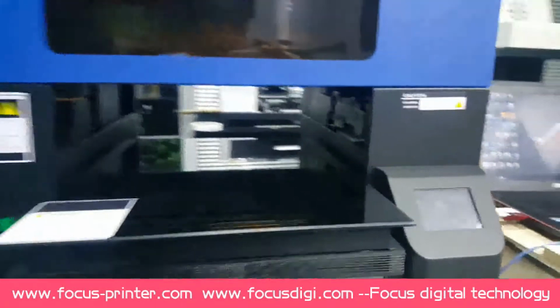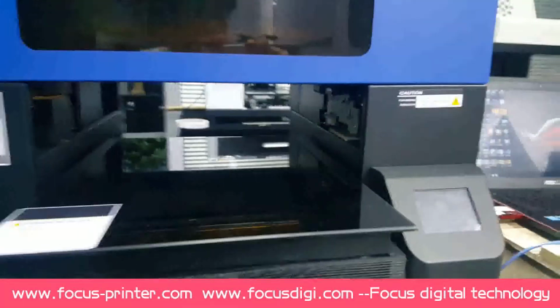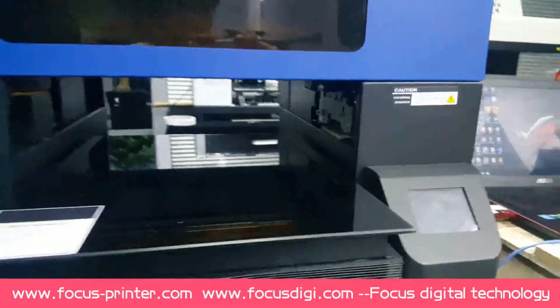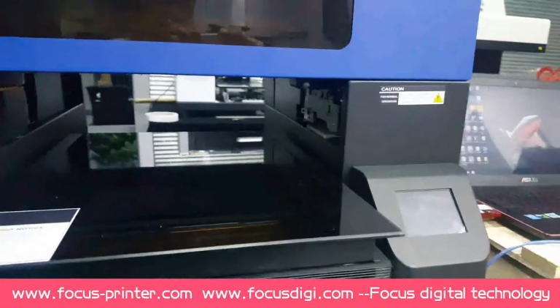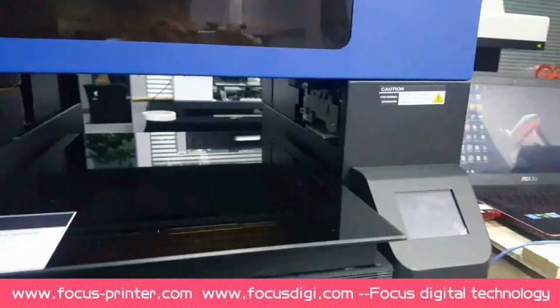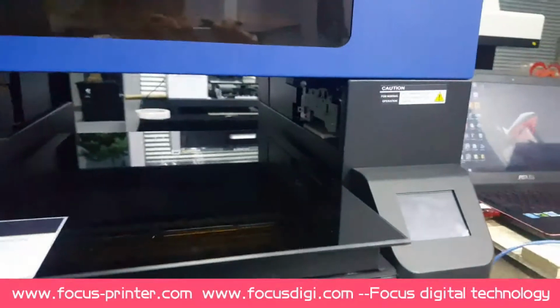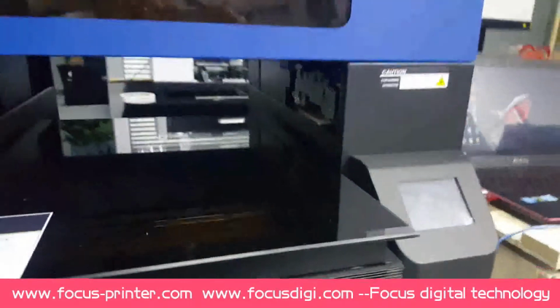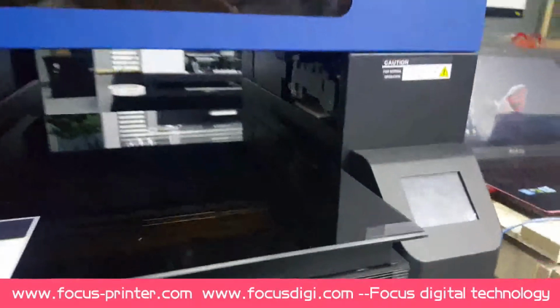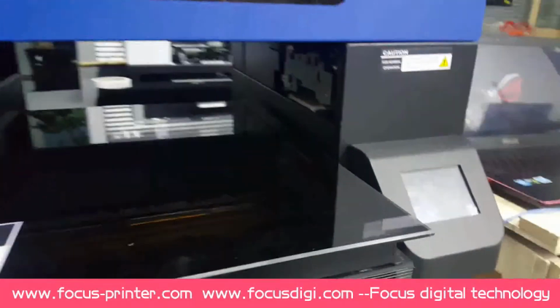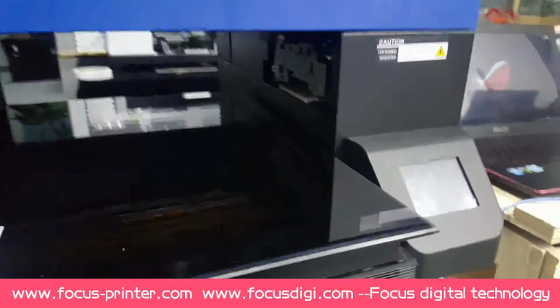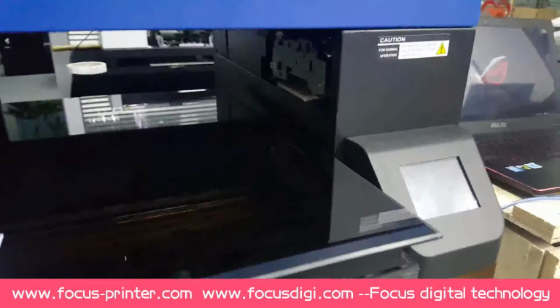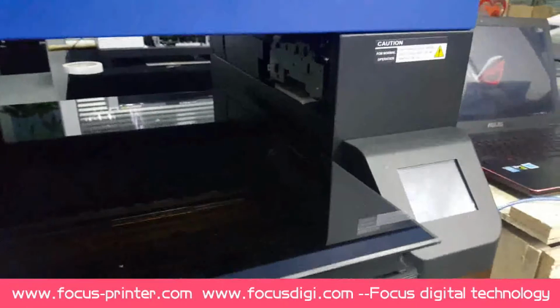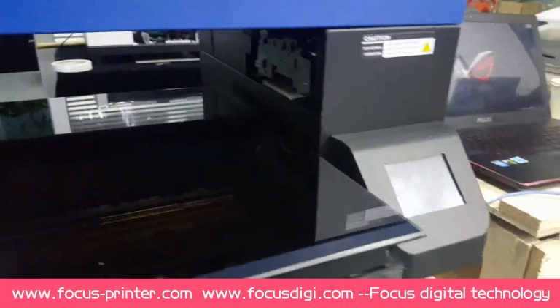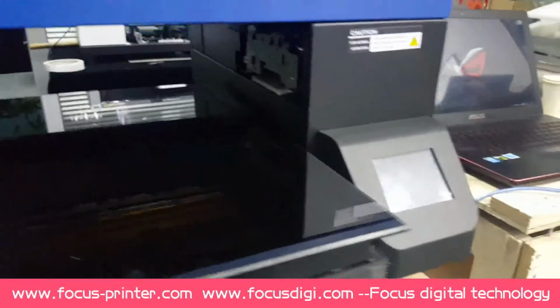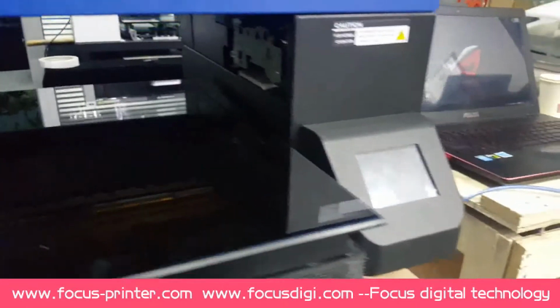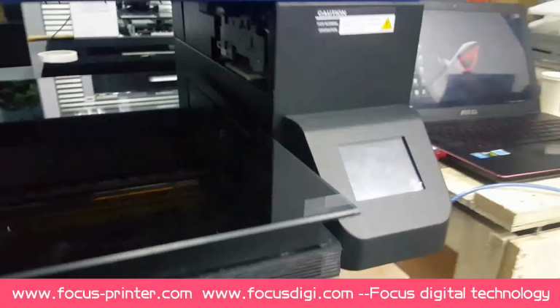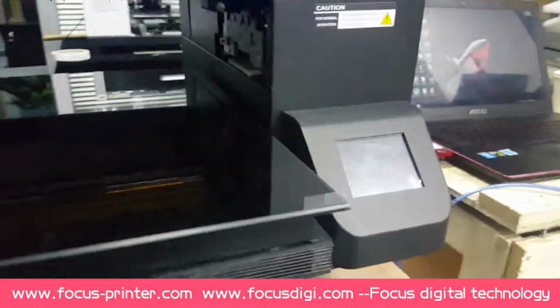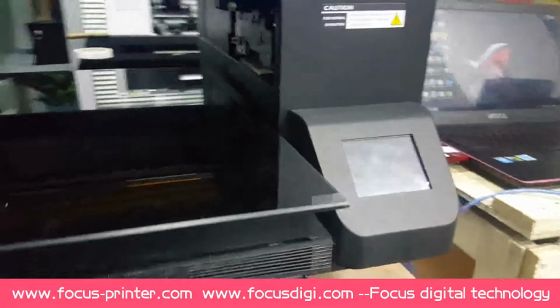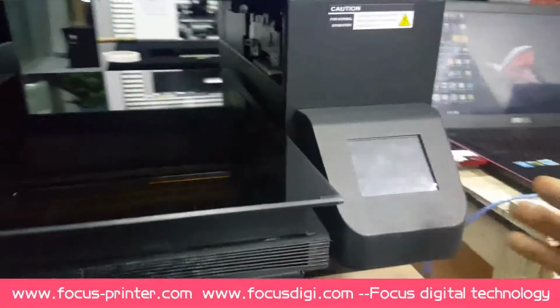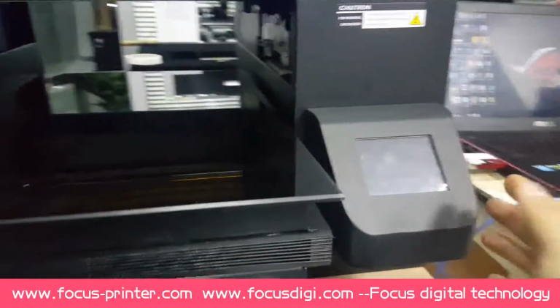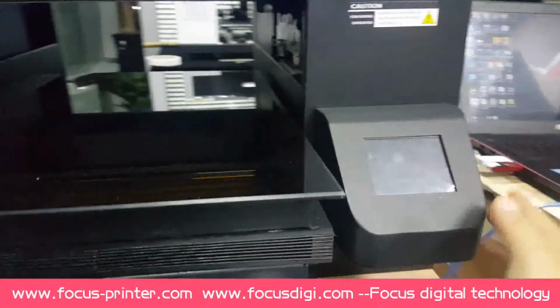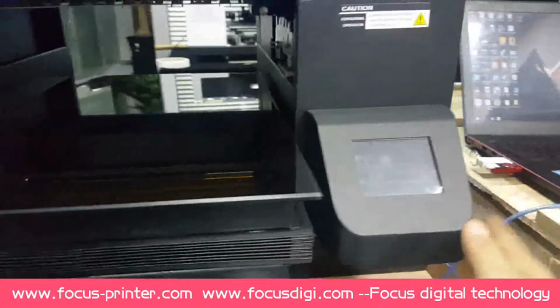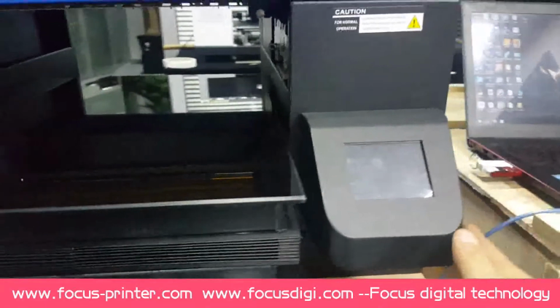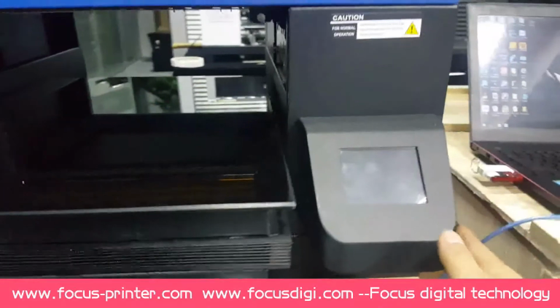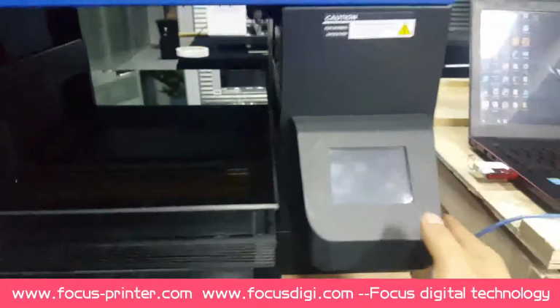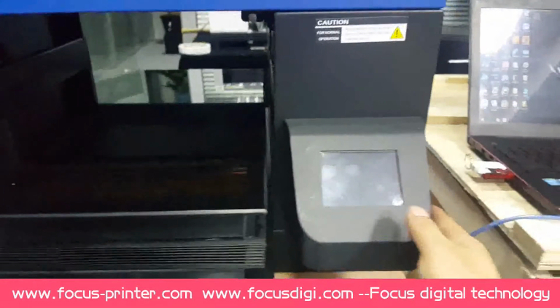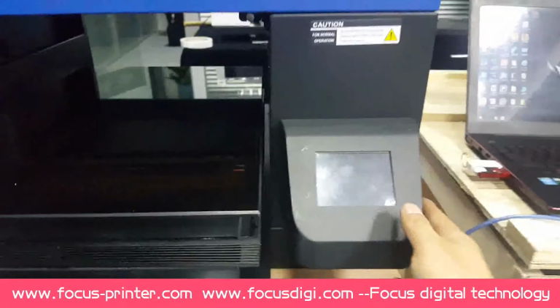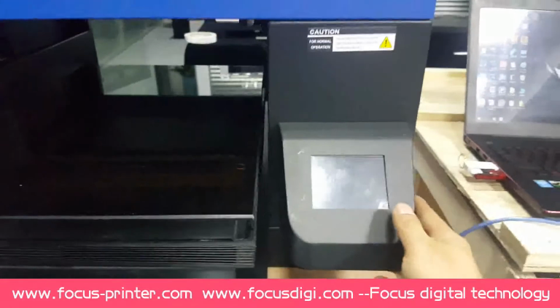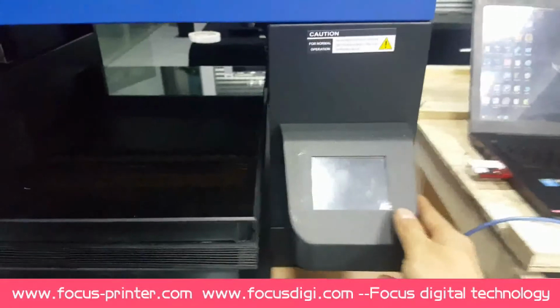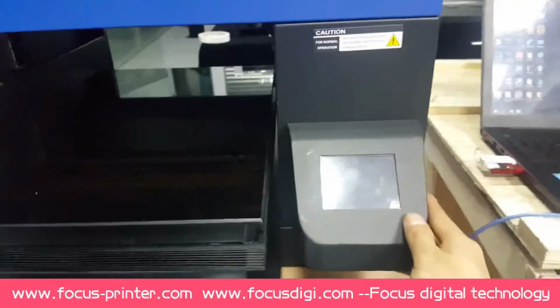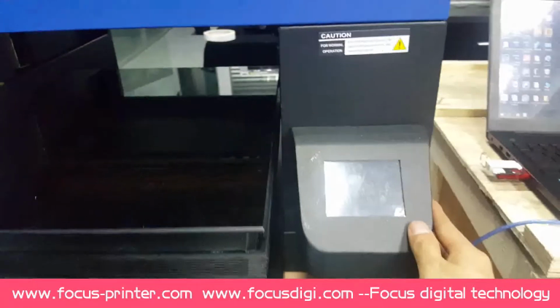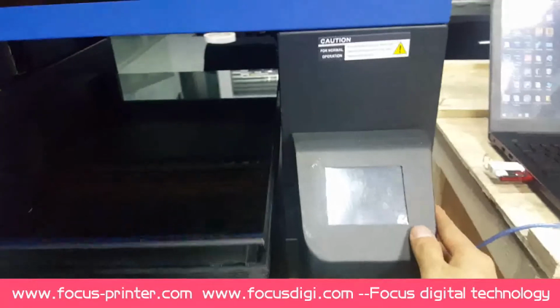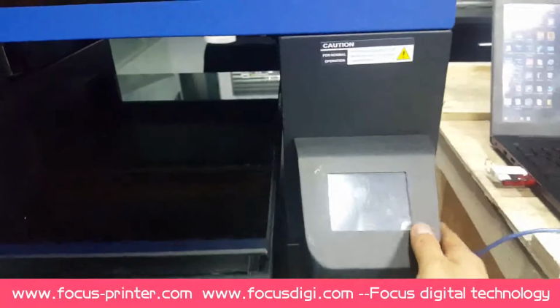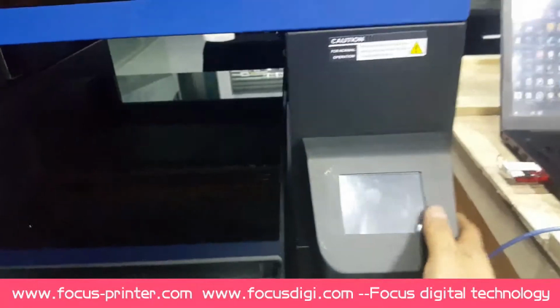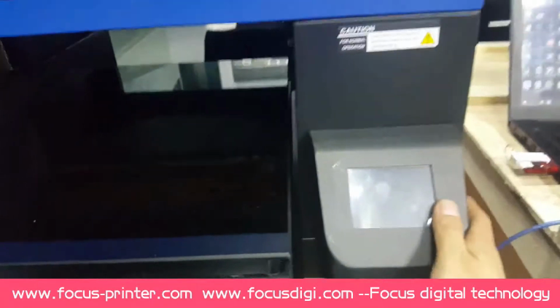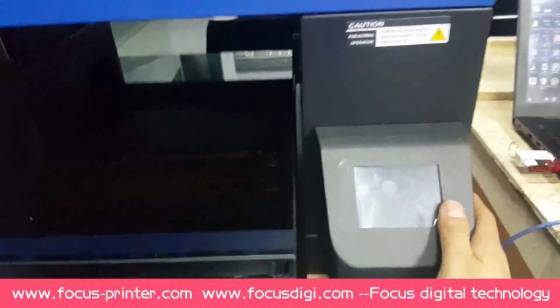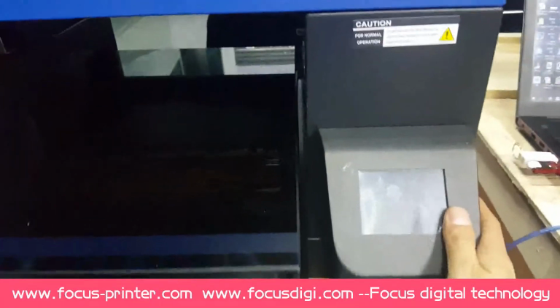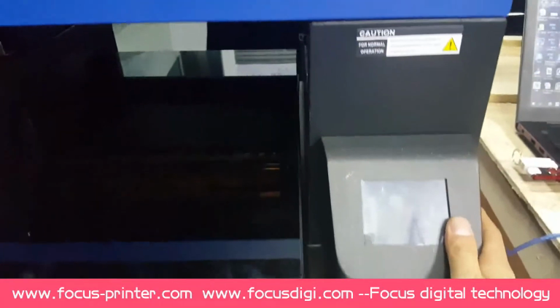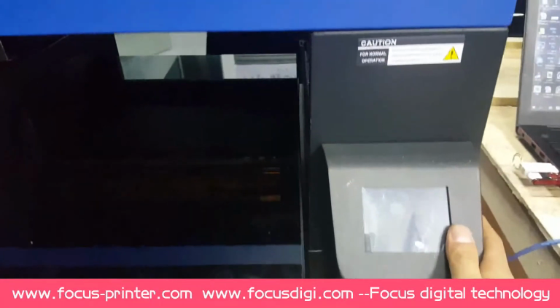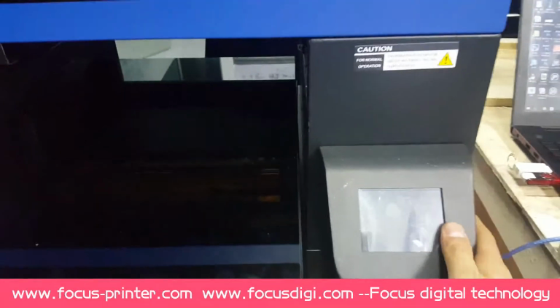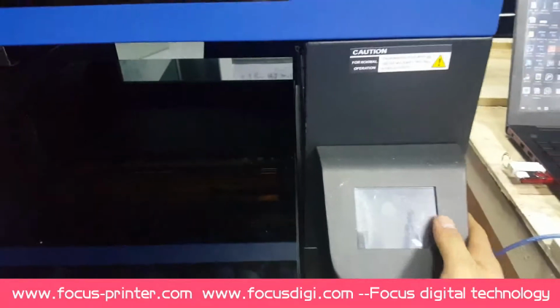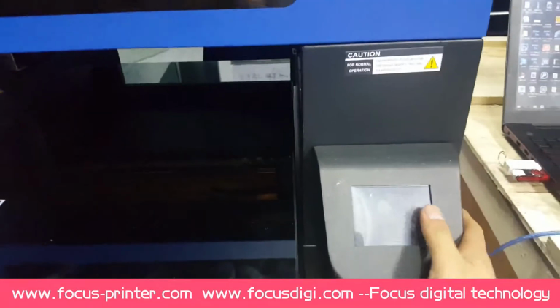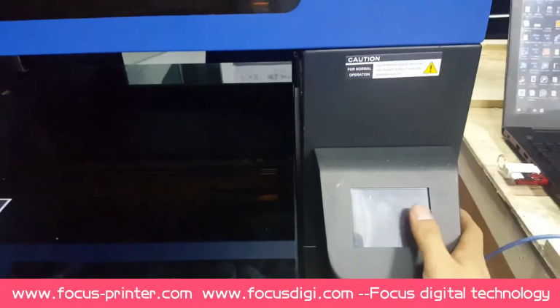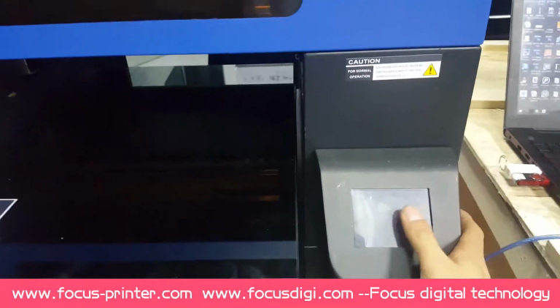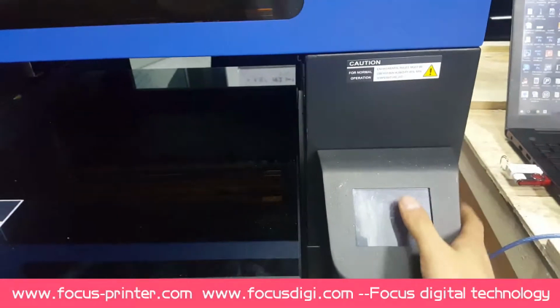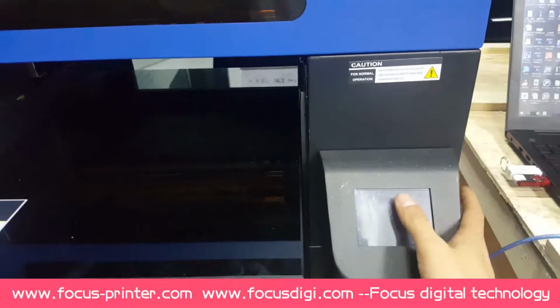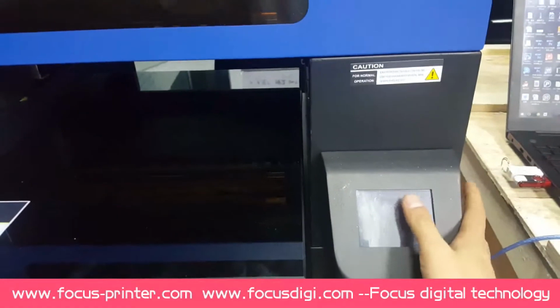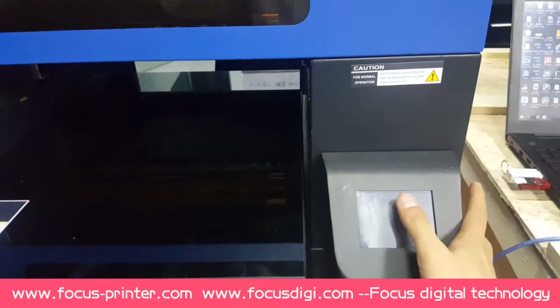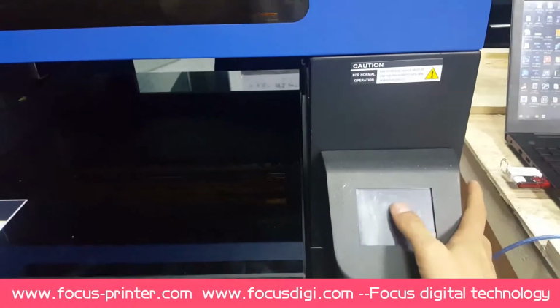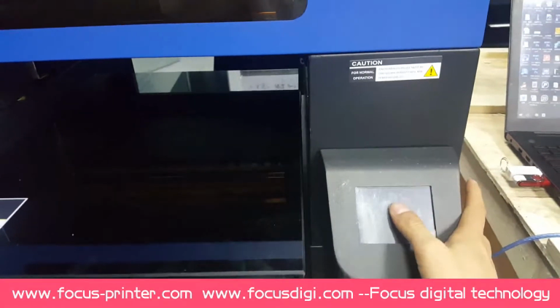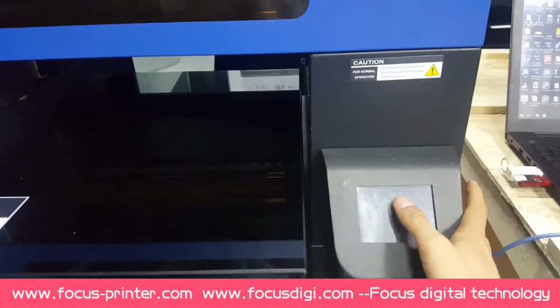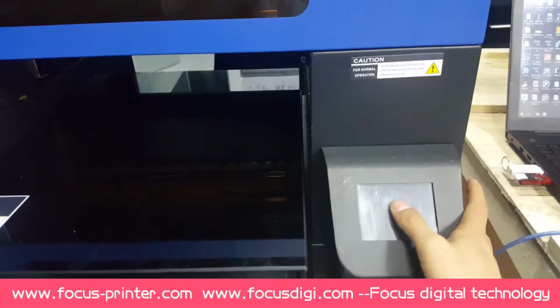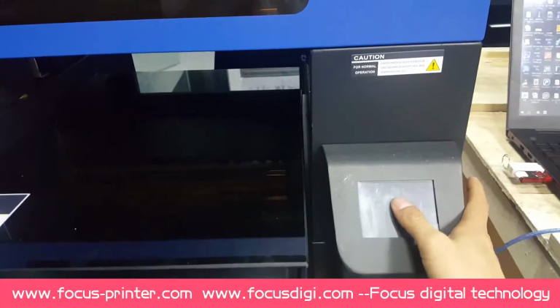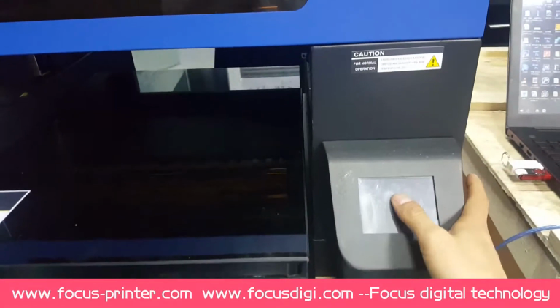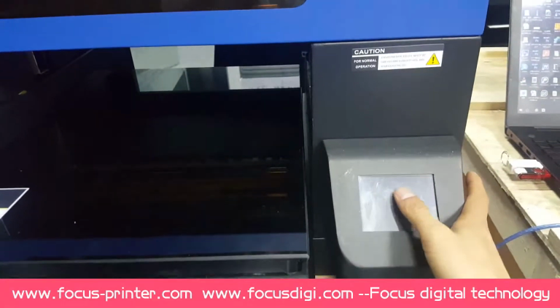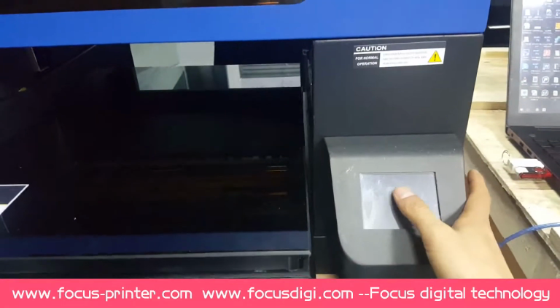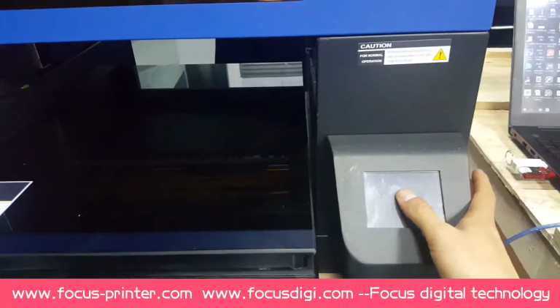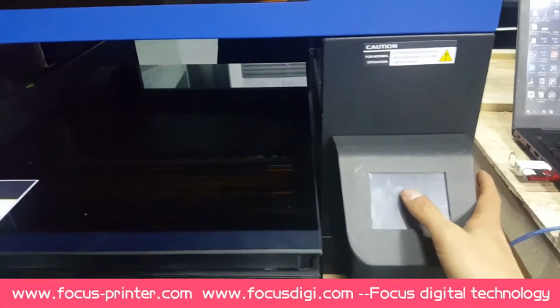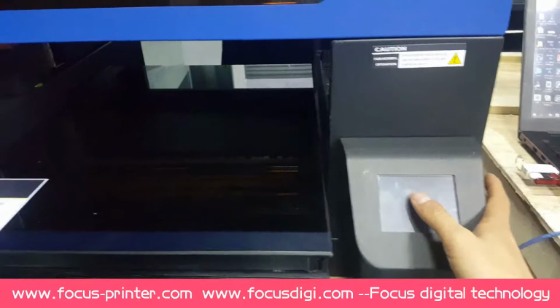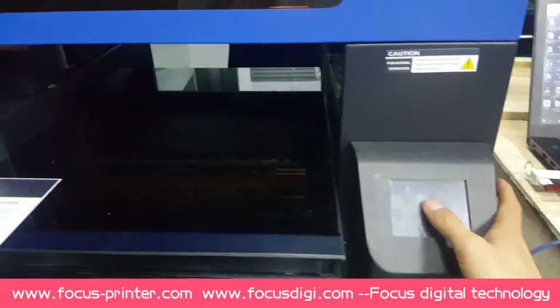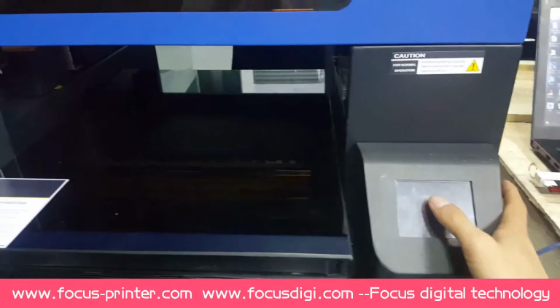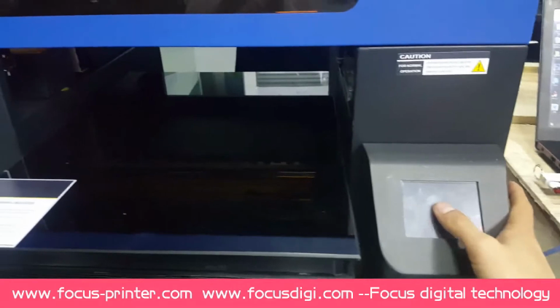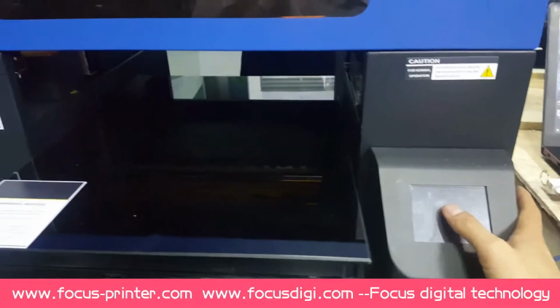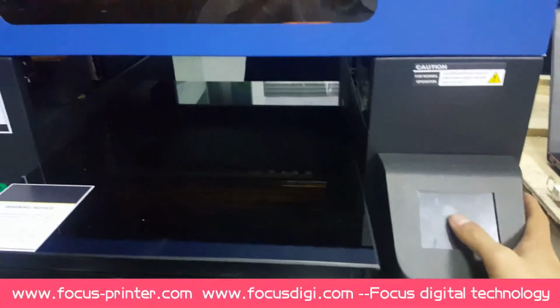When we go to the right side, this is the touch screen for the printer.